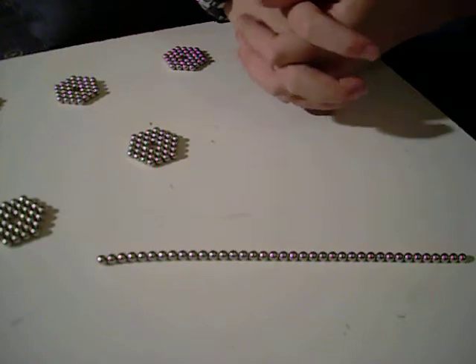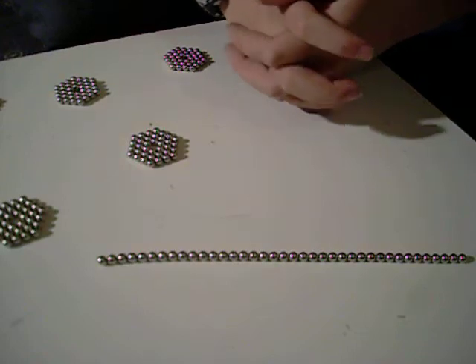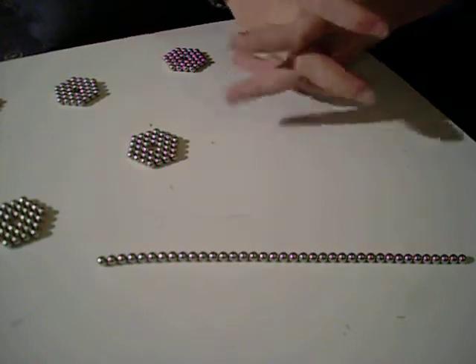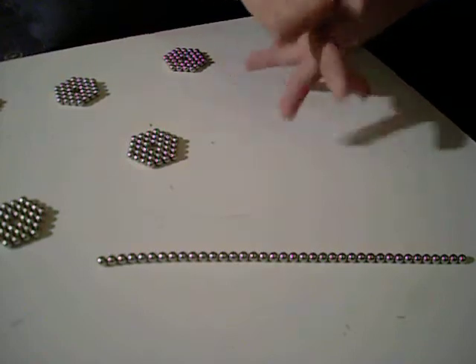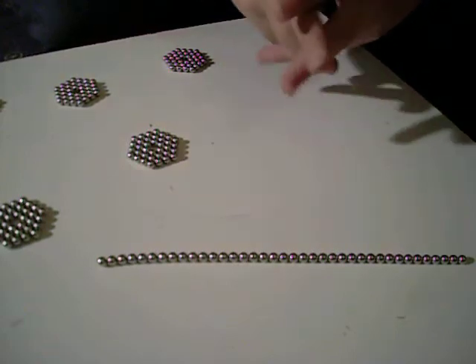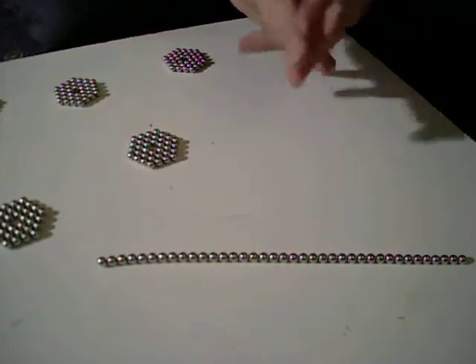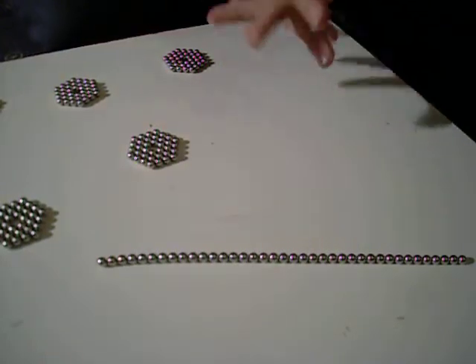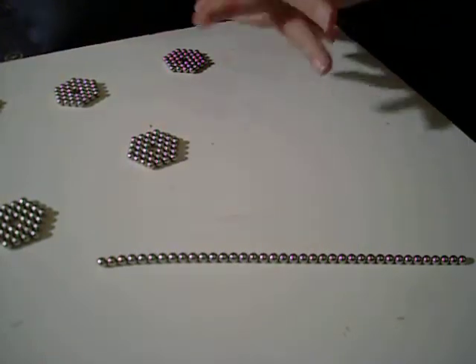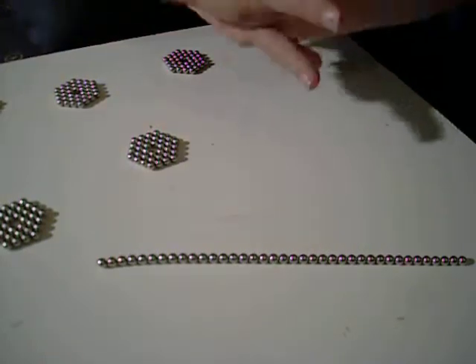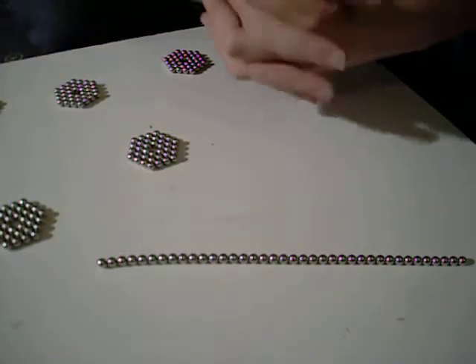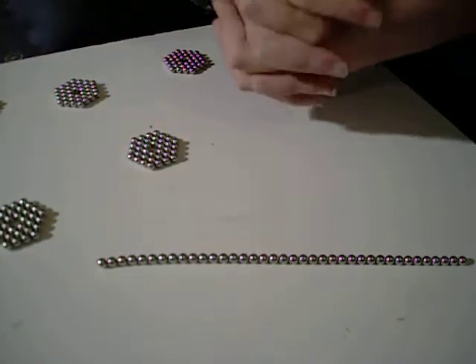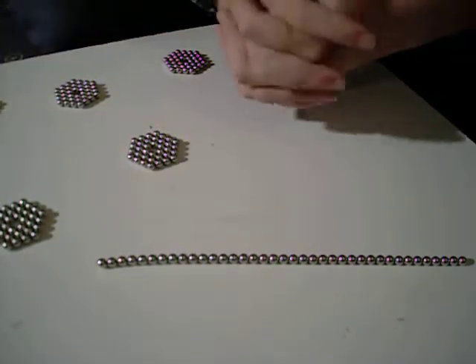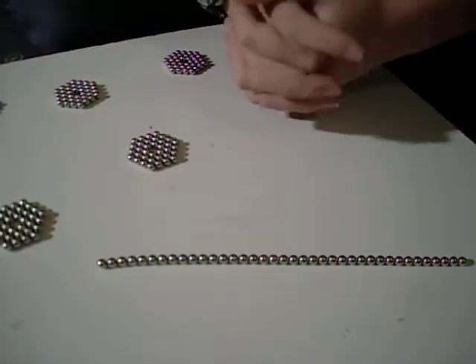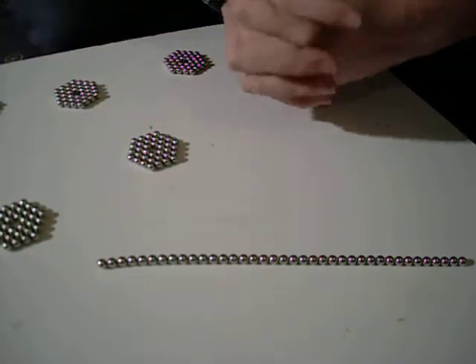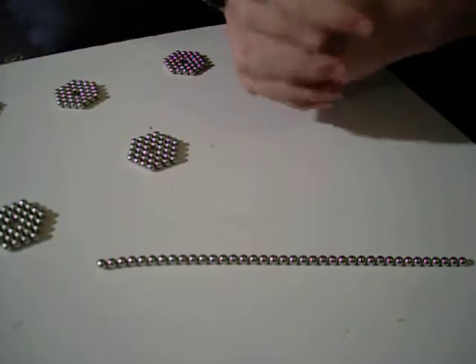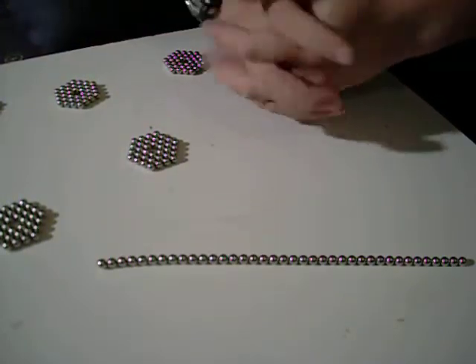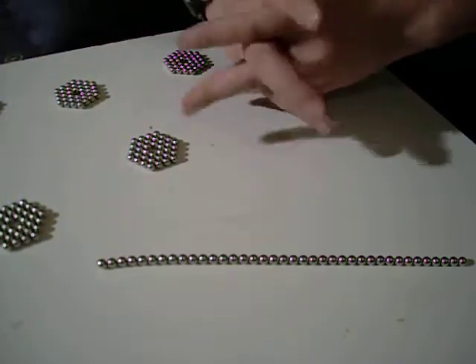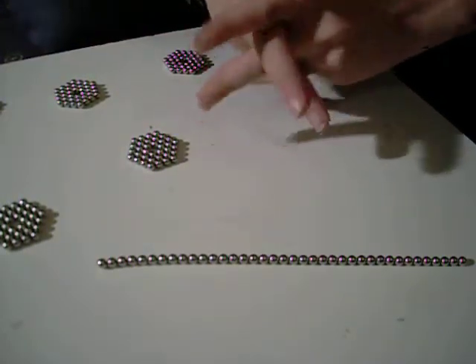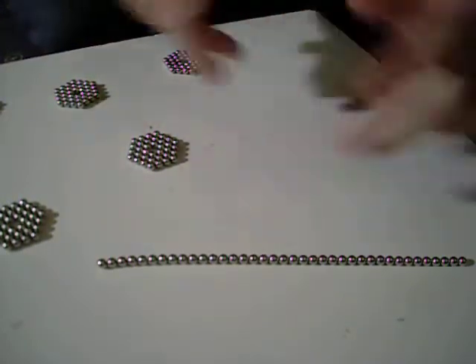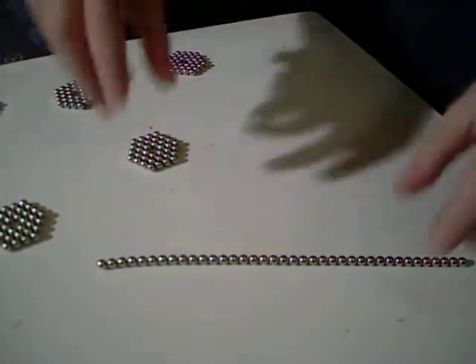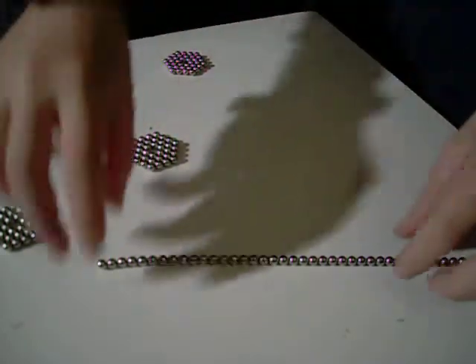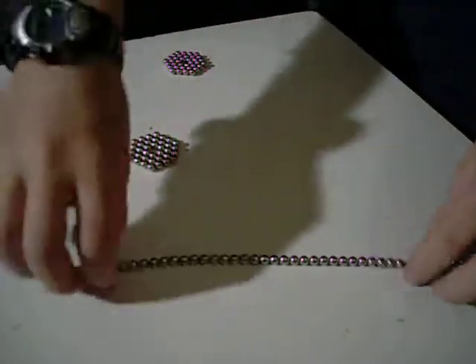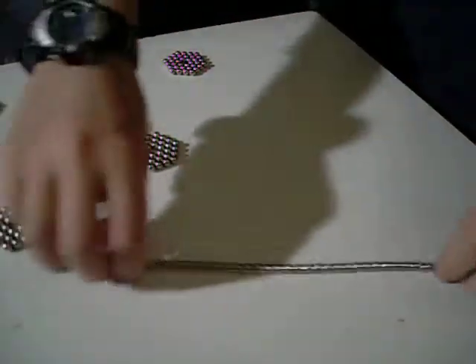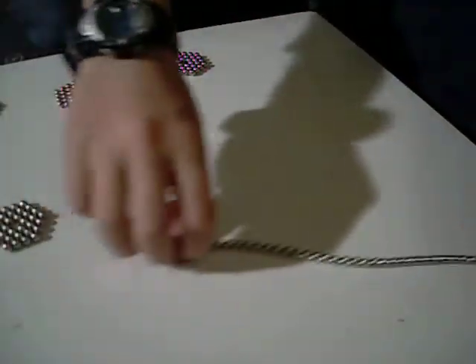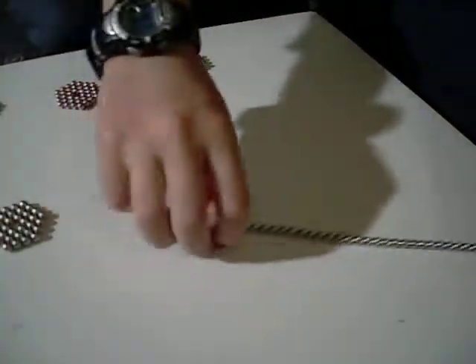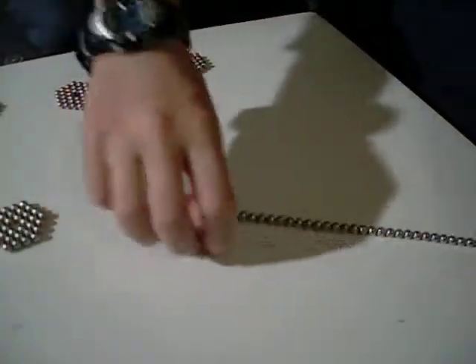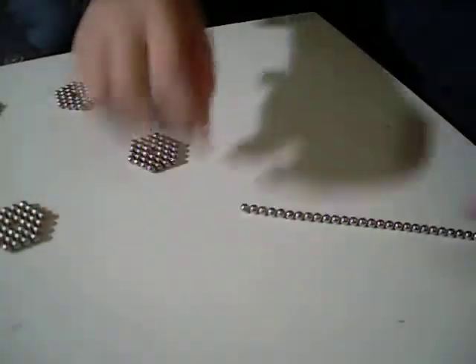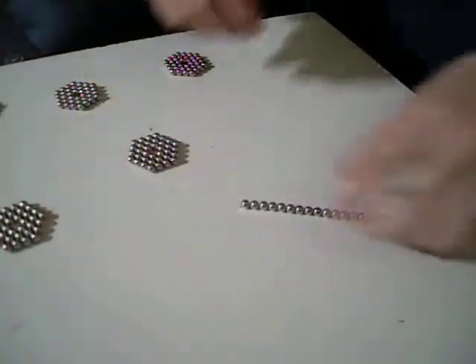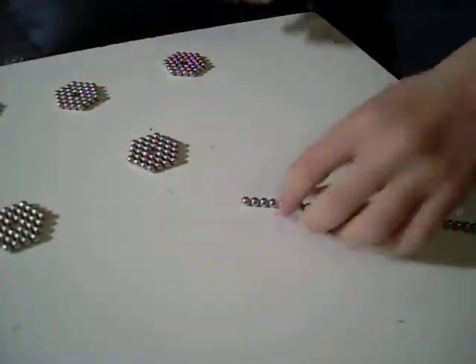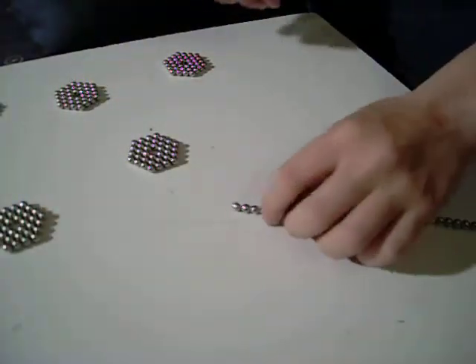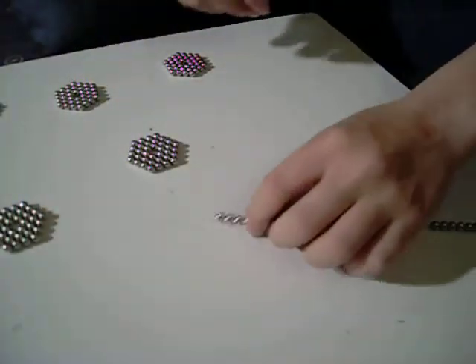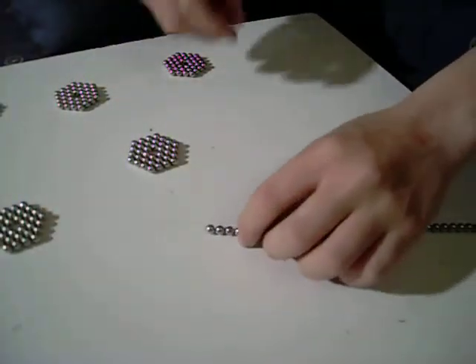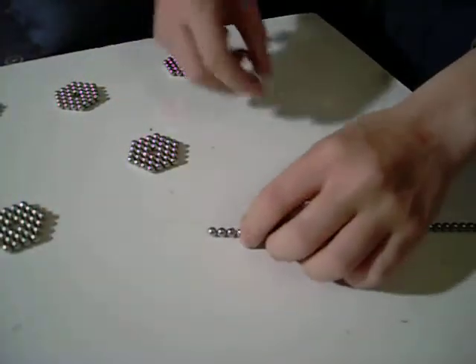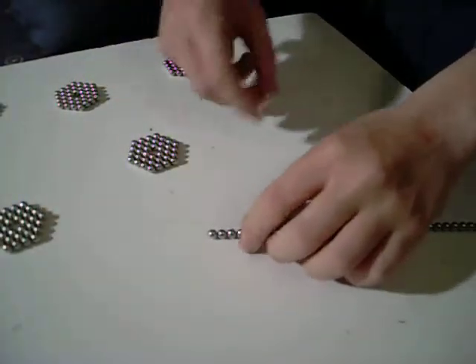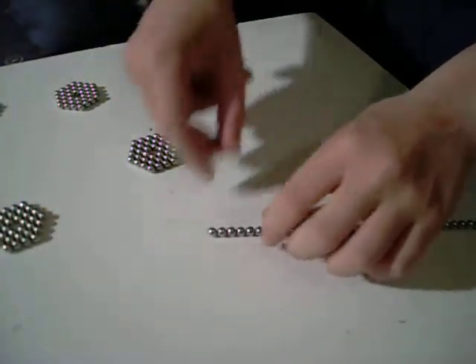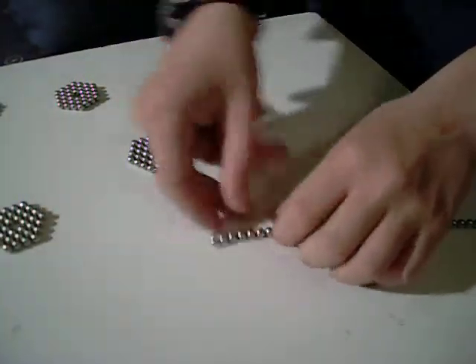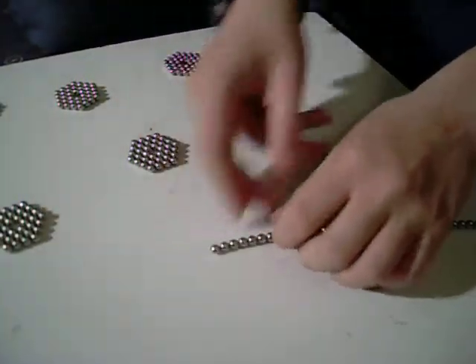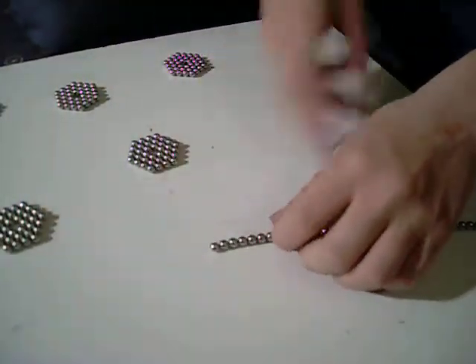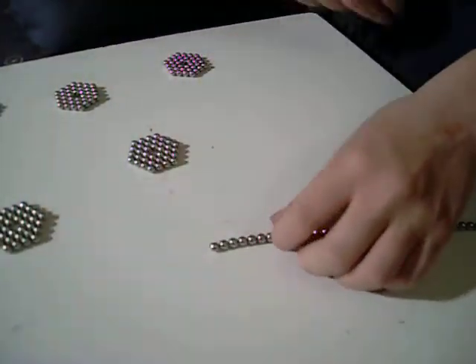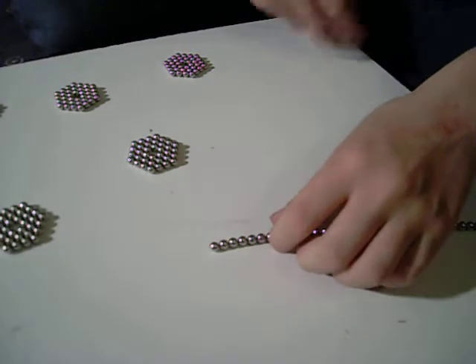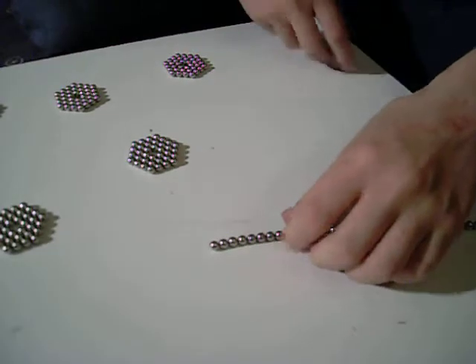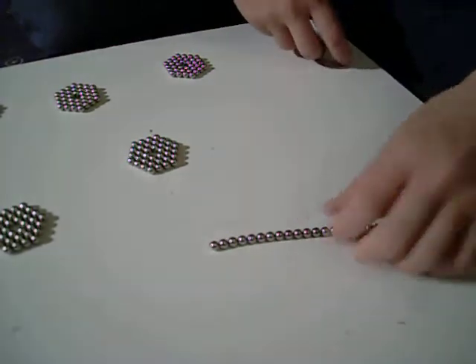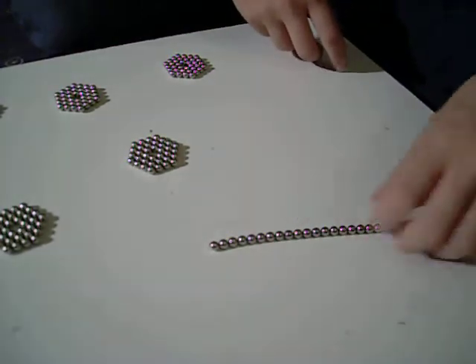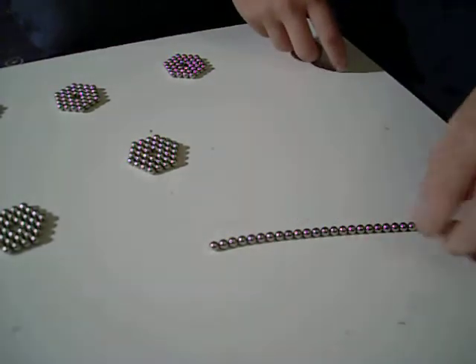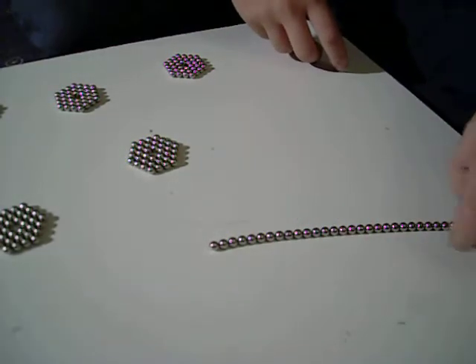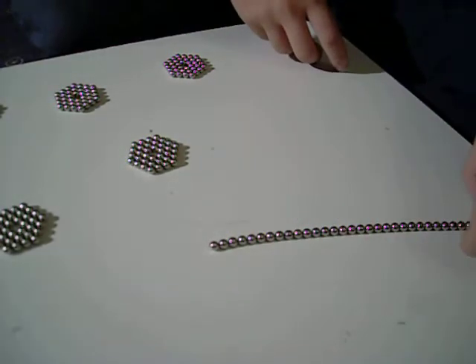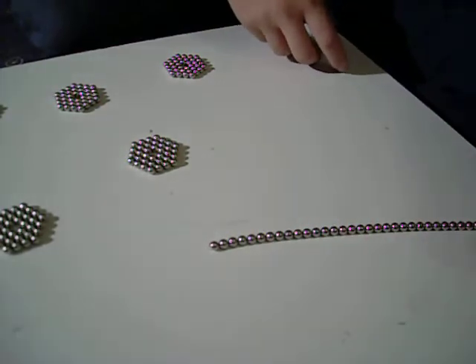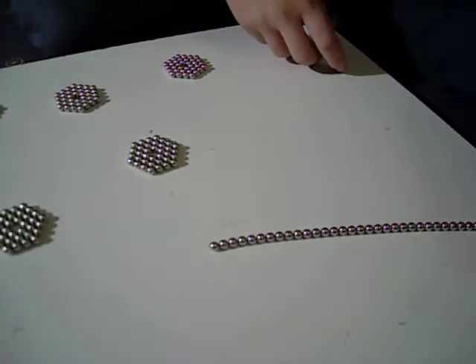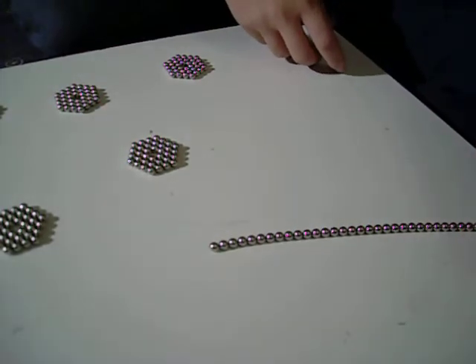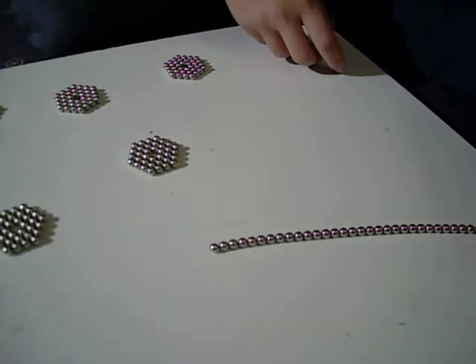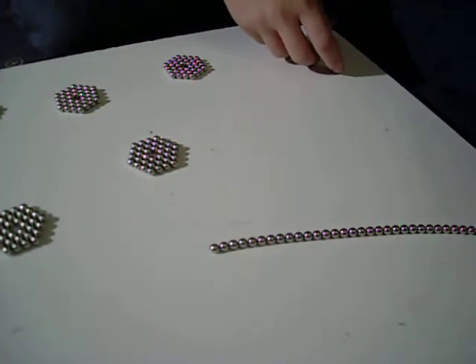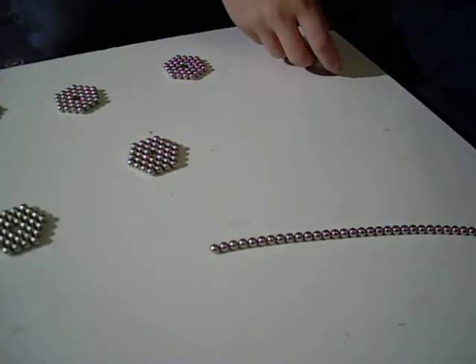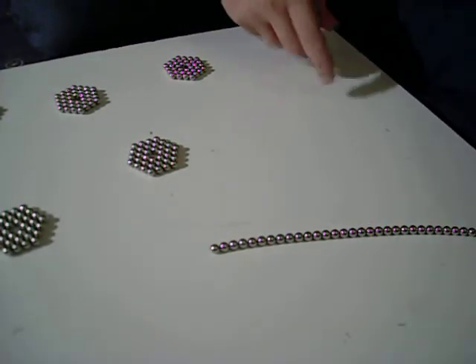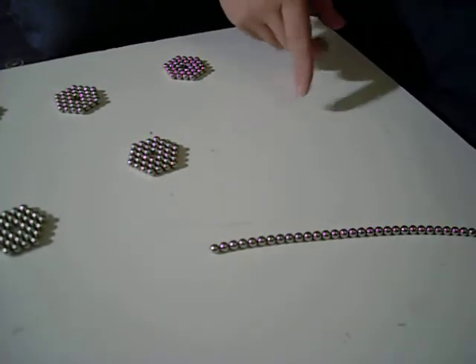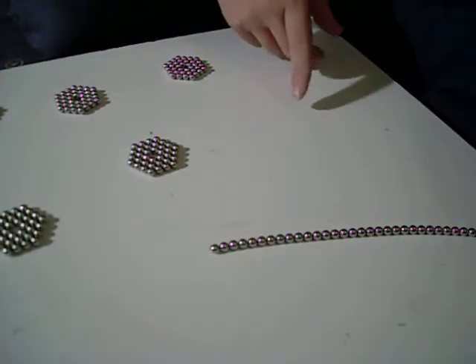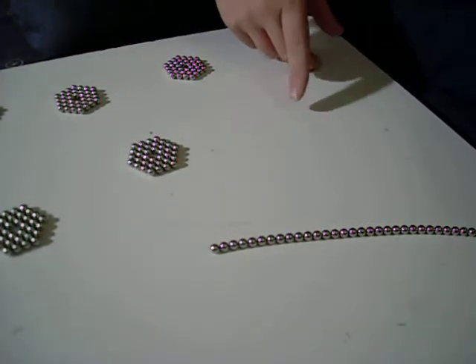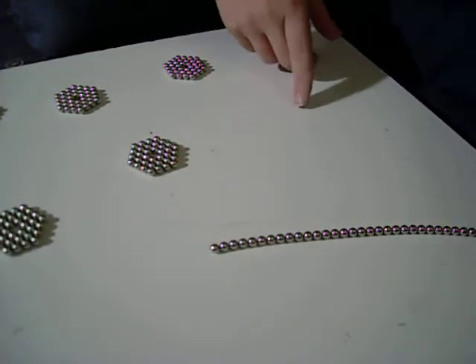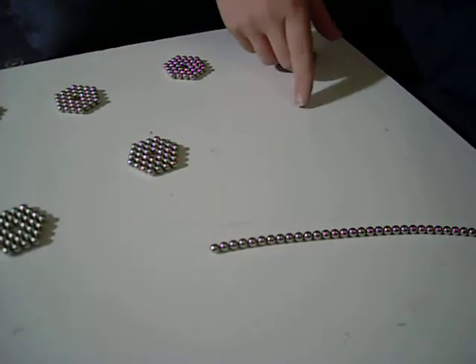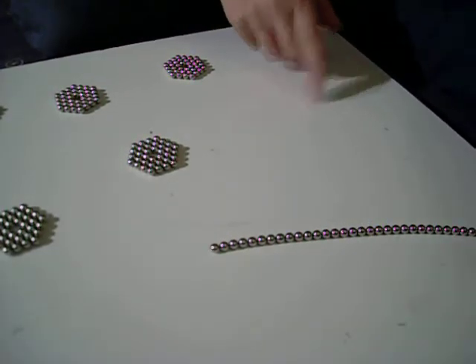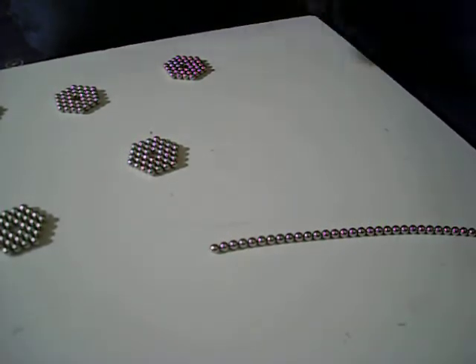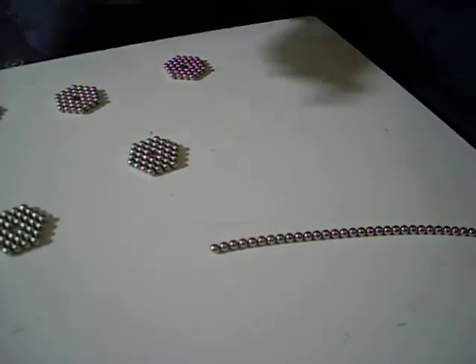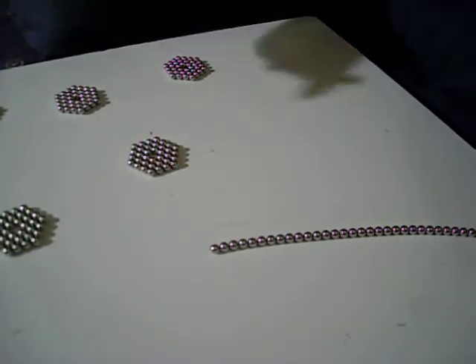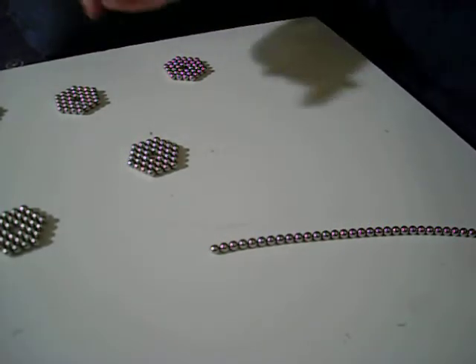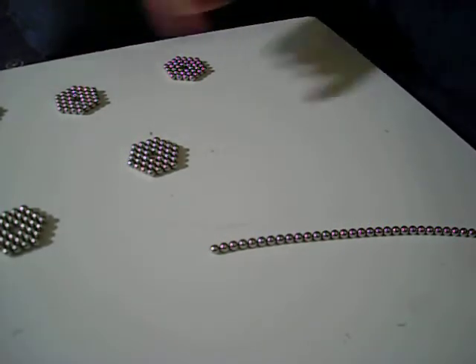Hello, this is 947 Black. I will show you how to make a gun. And to make a gun, you need hexagons.